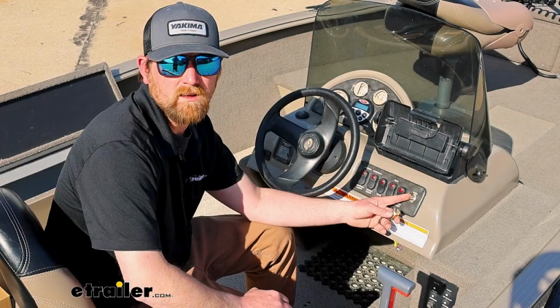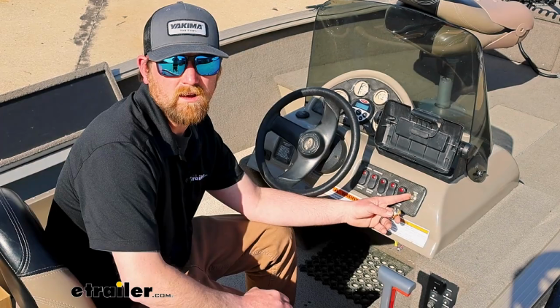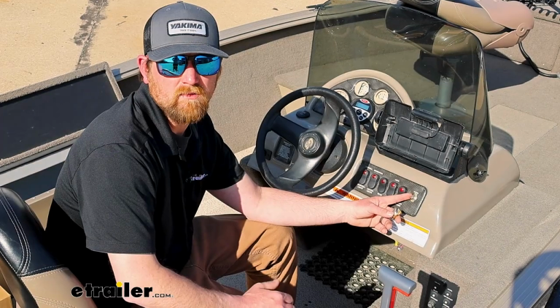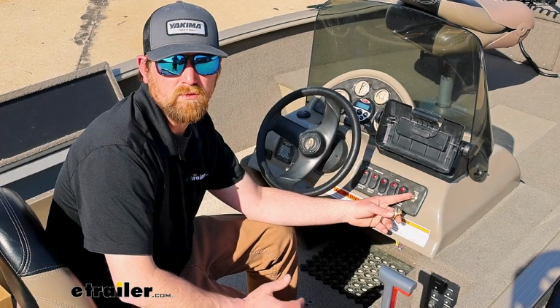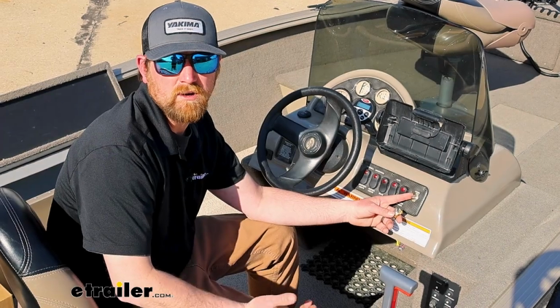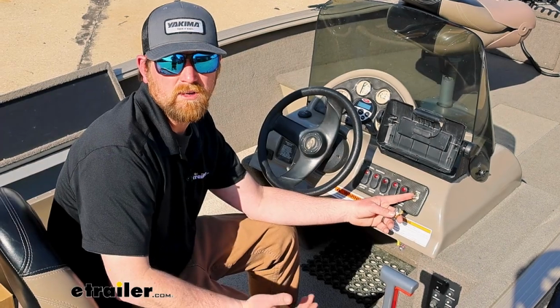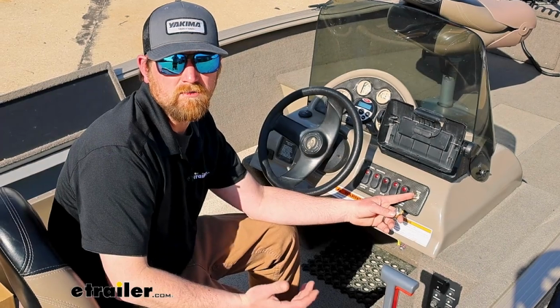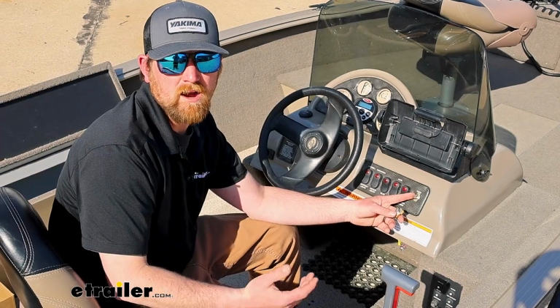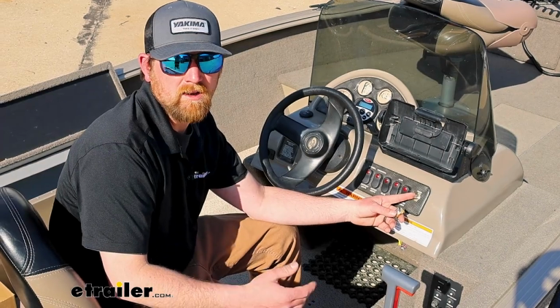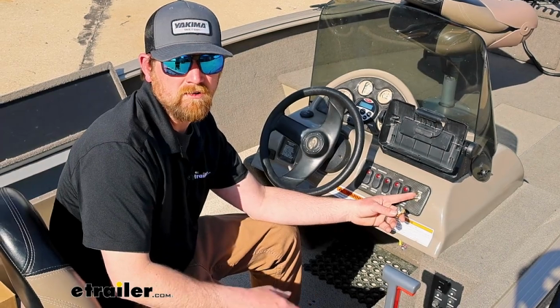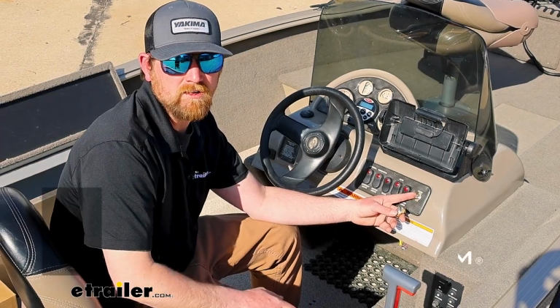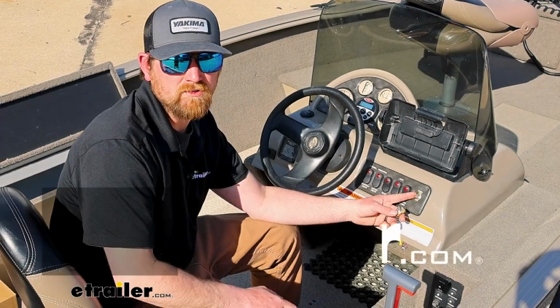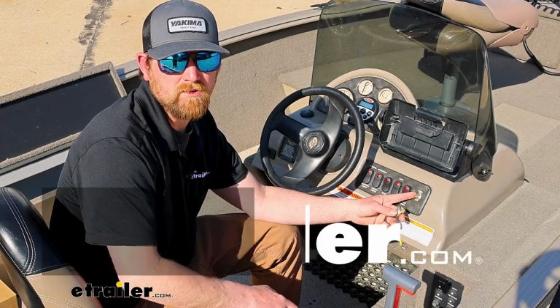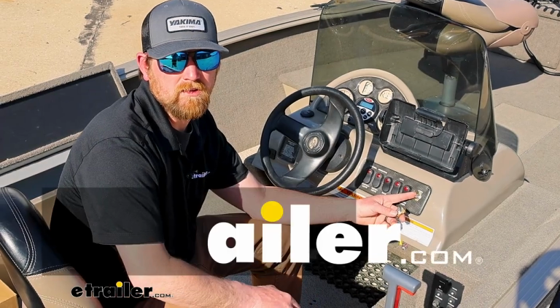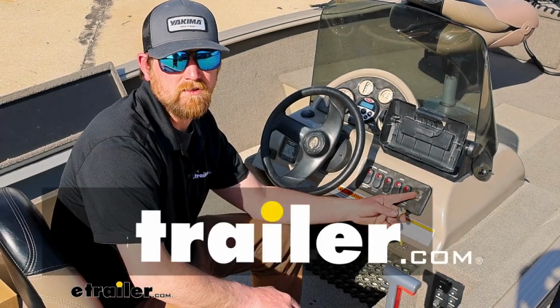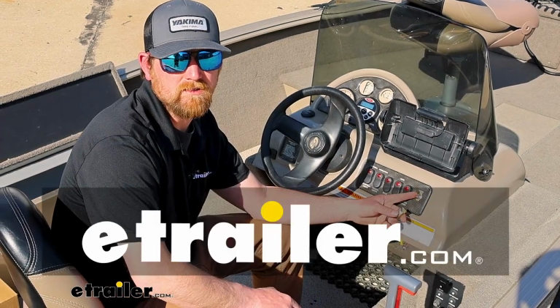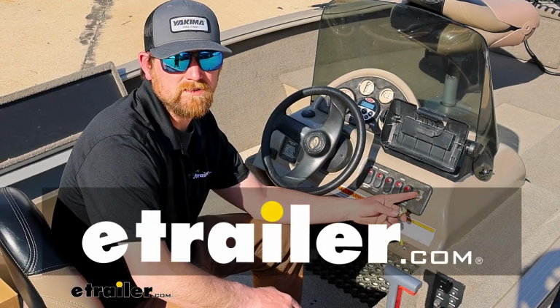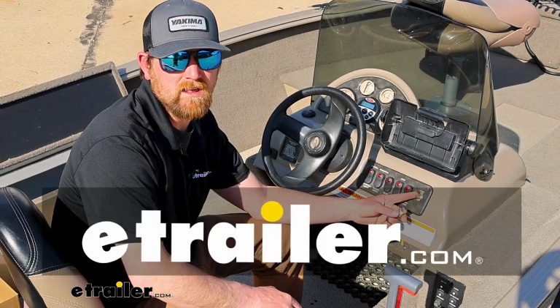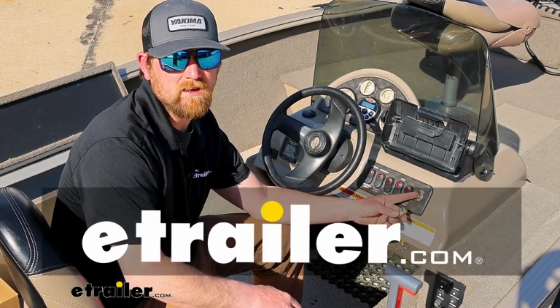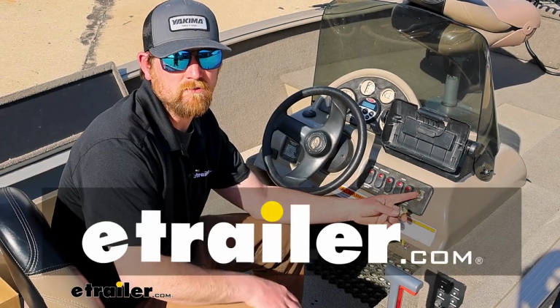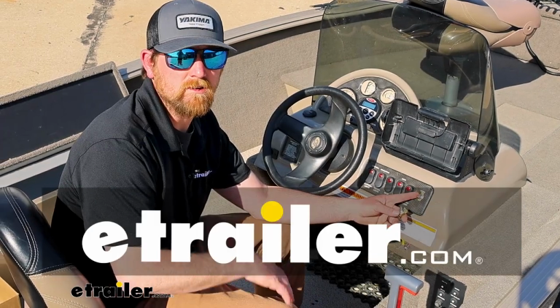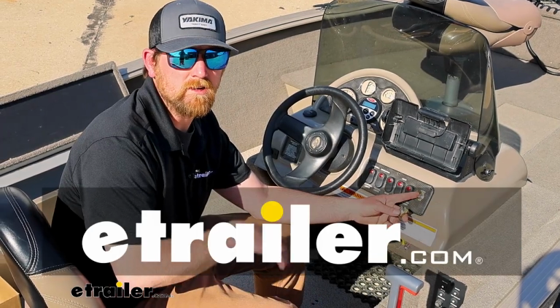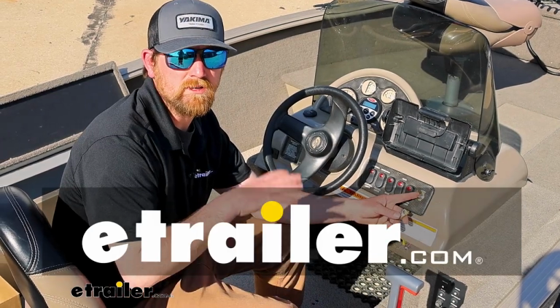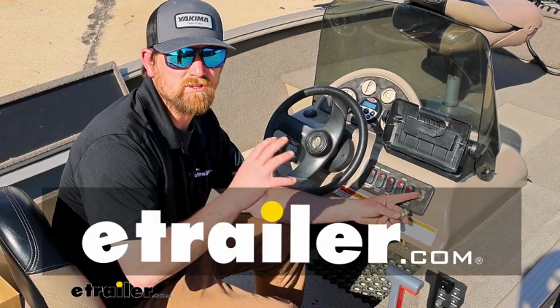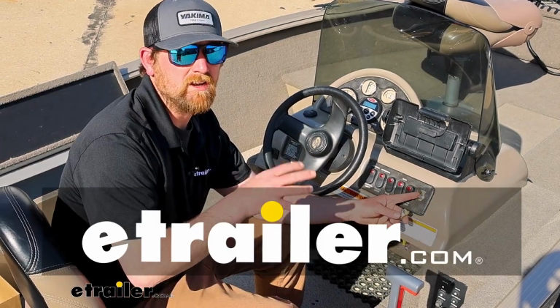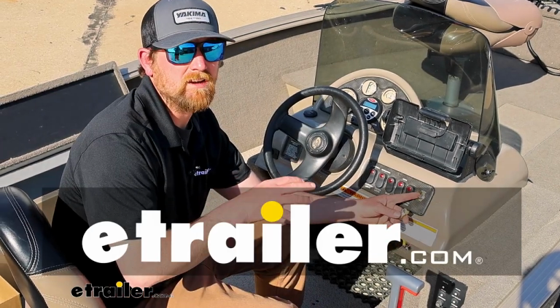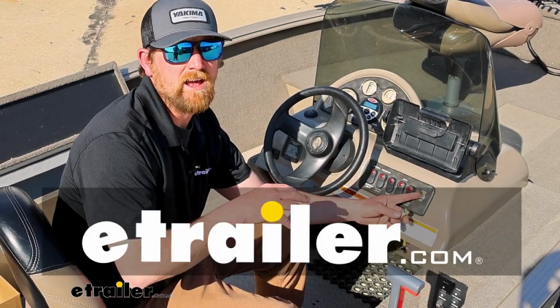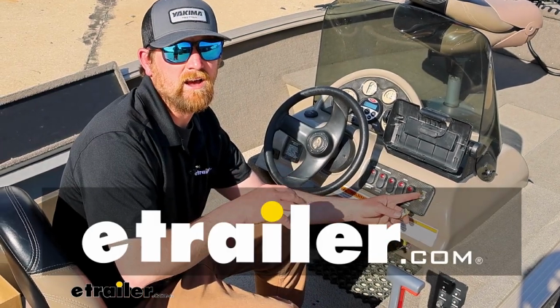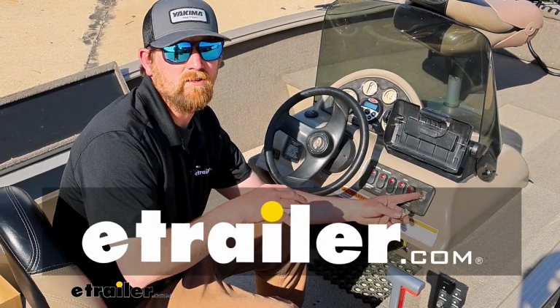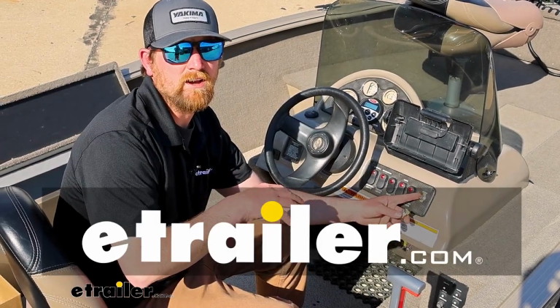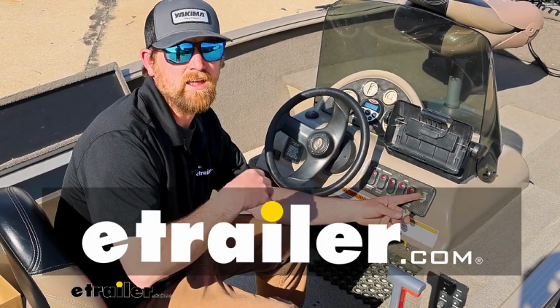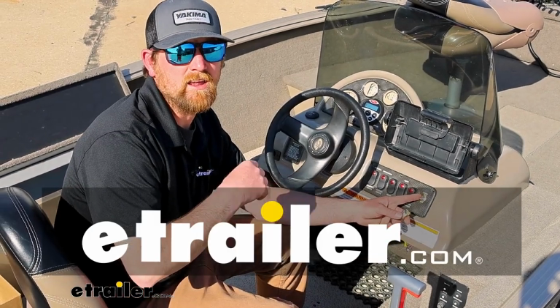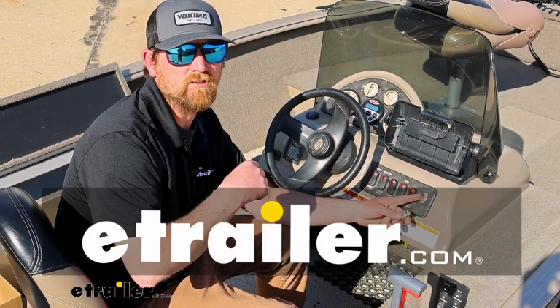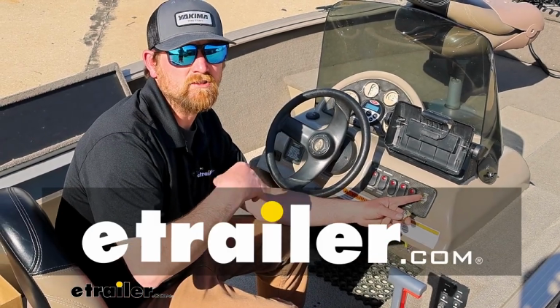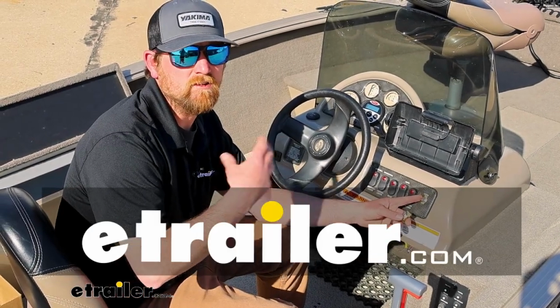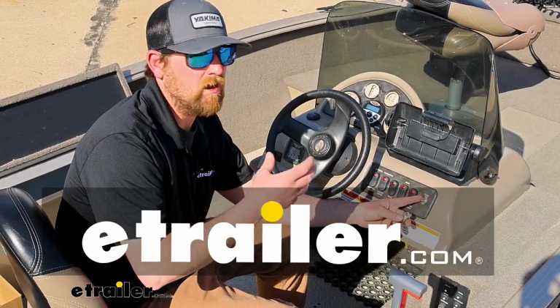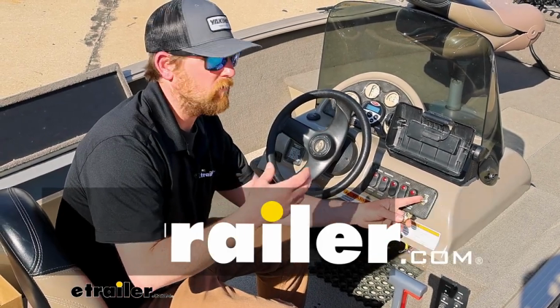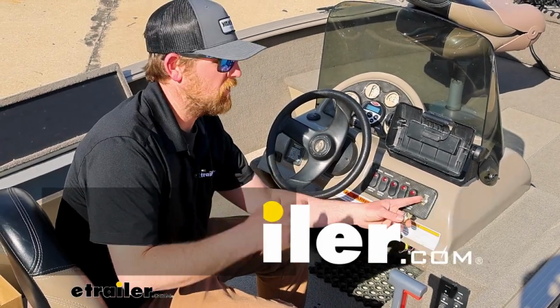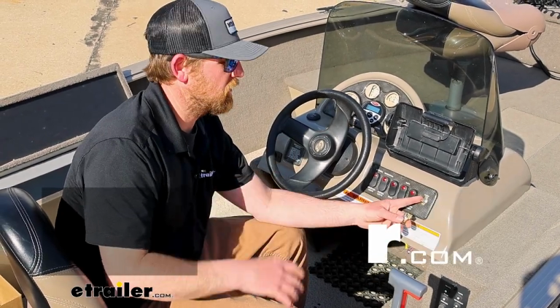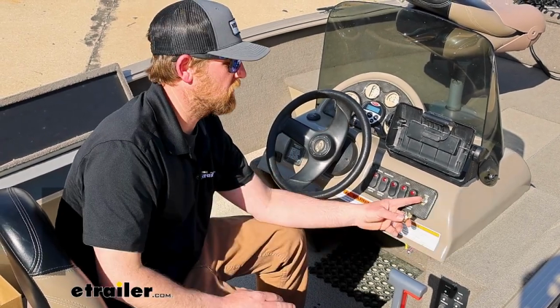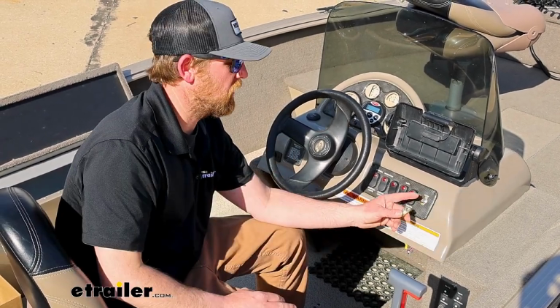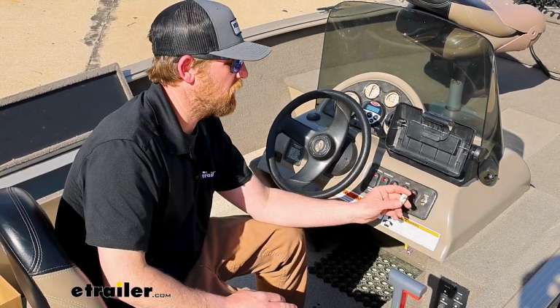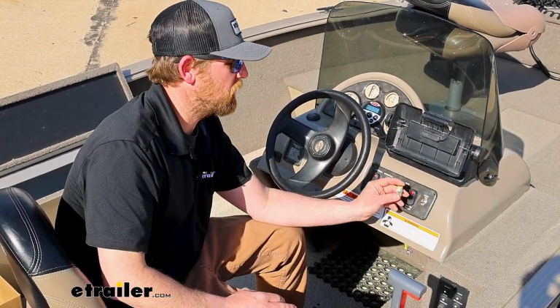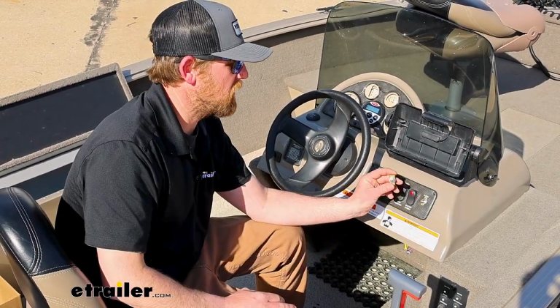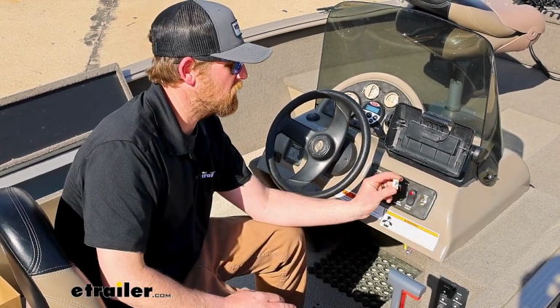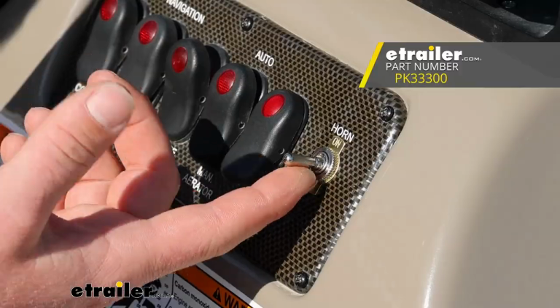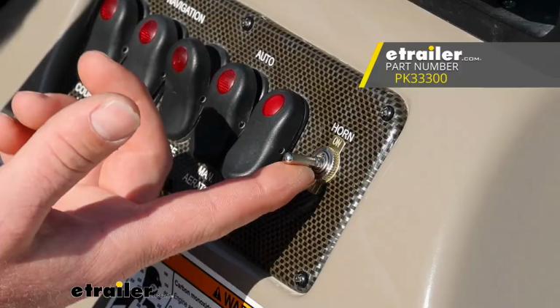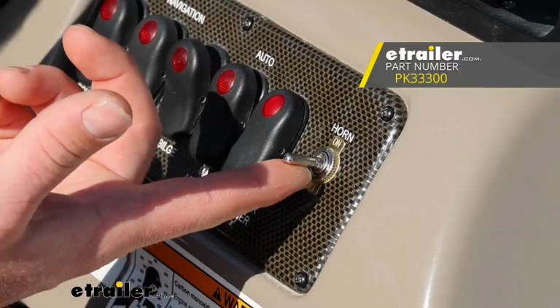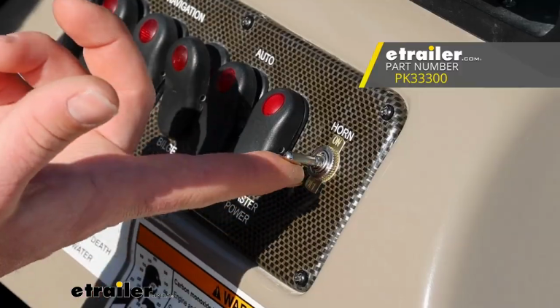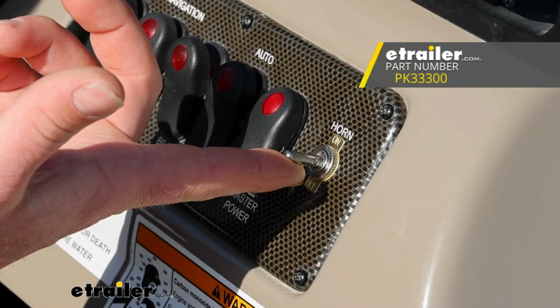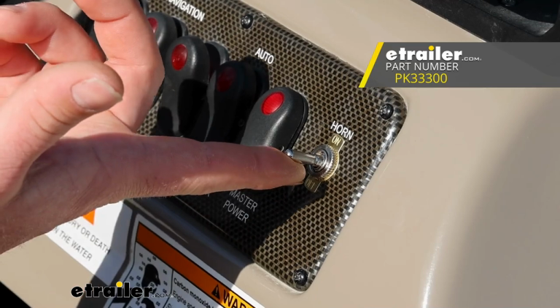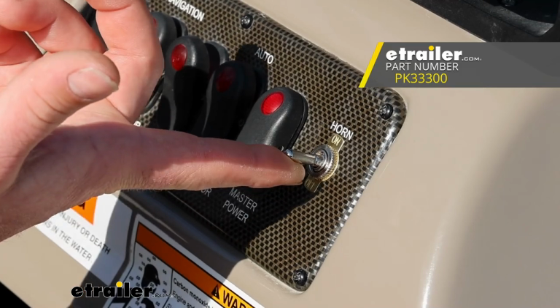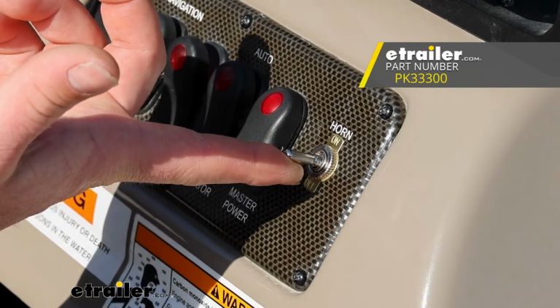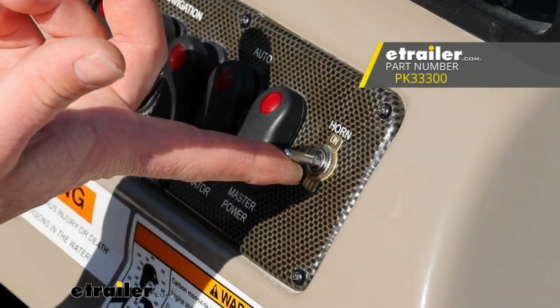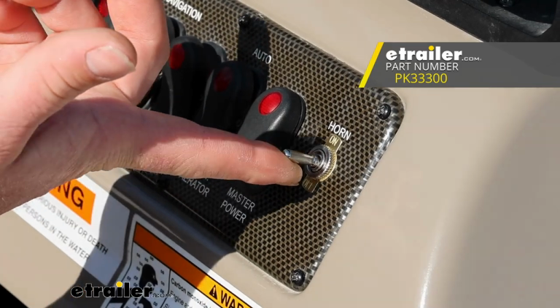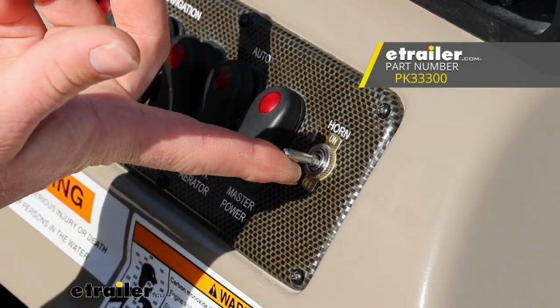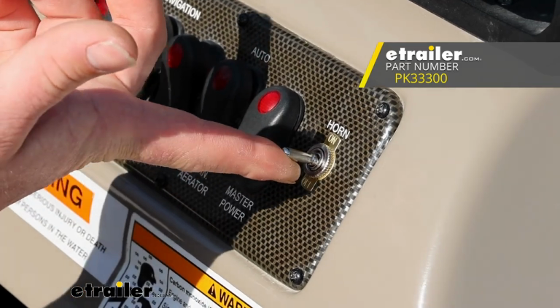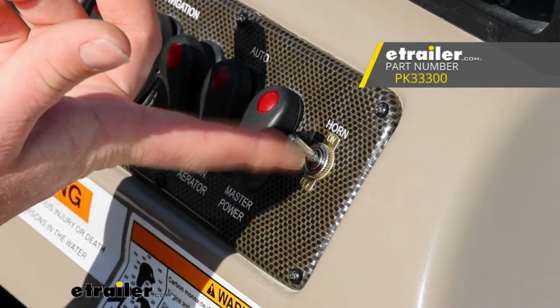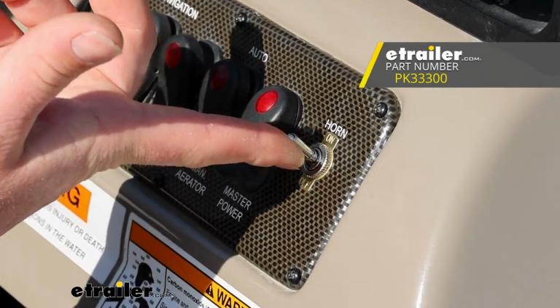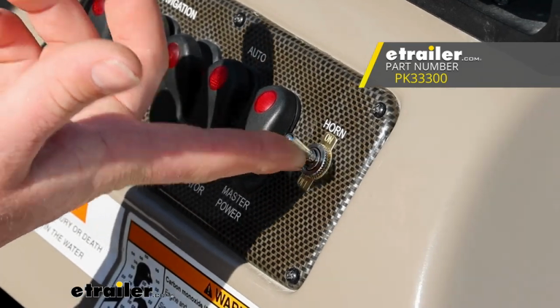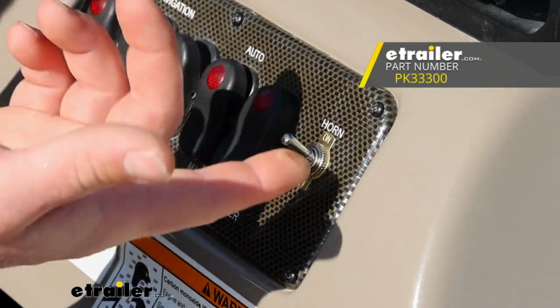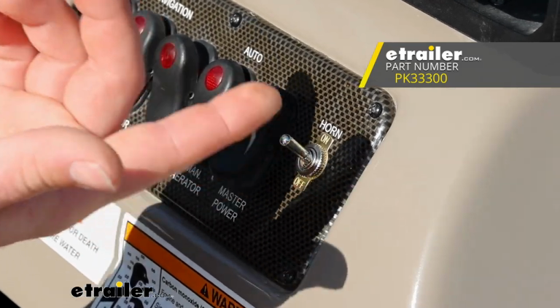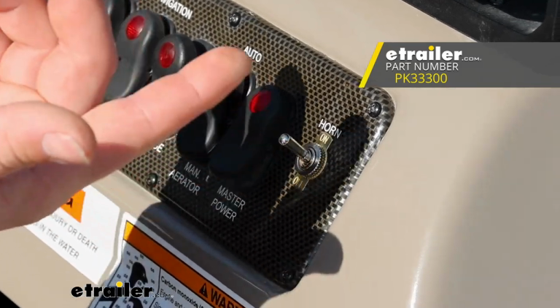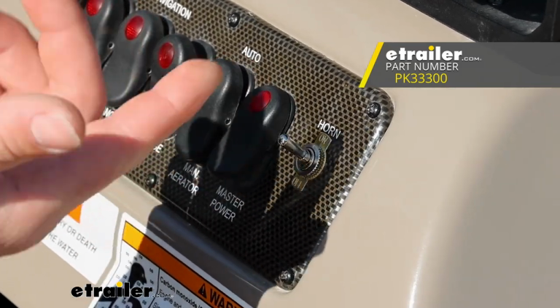Hey everybody, Ryan here at eTrailer. Today we're going to be checking out and showing you how we hooked up the Pollock Light Duty Toggle Switch.